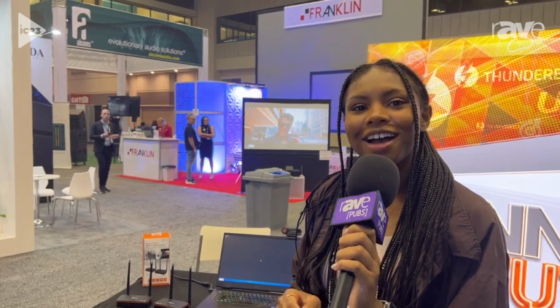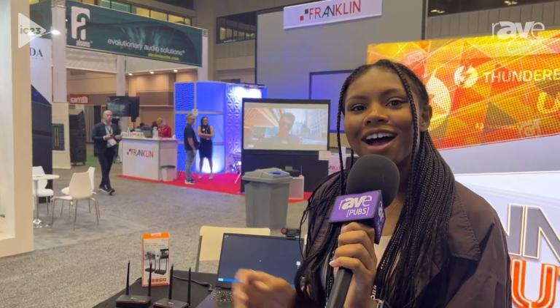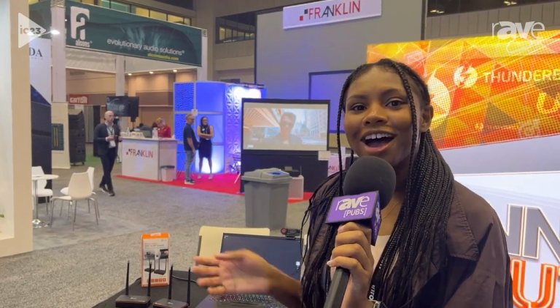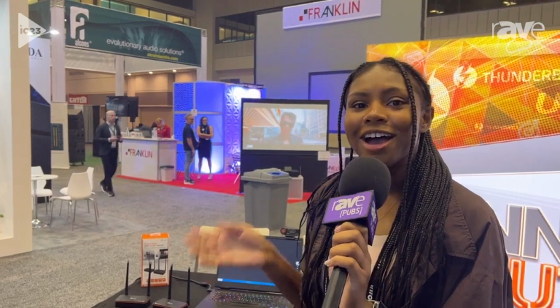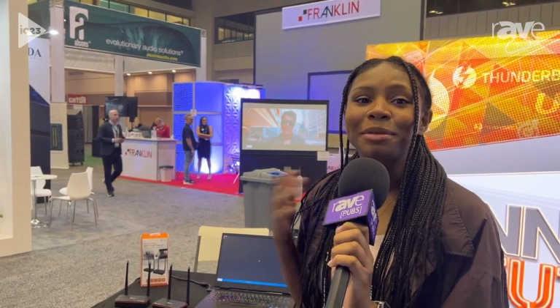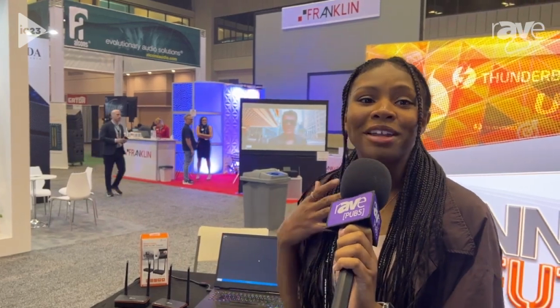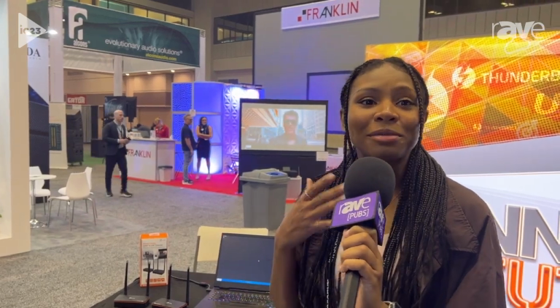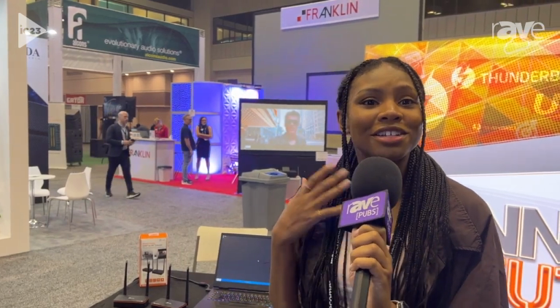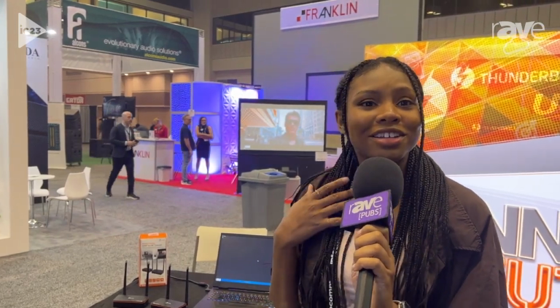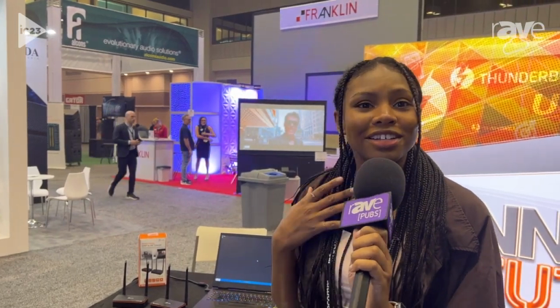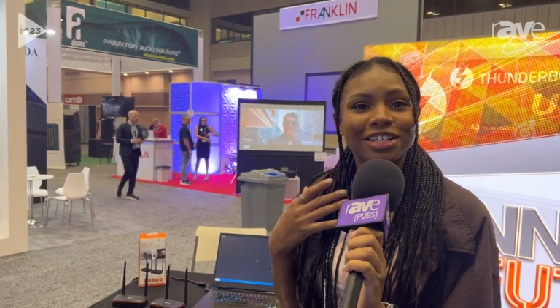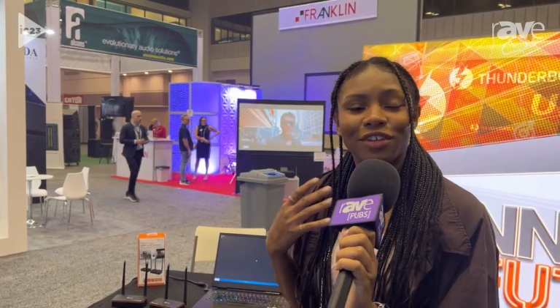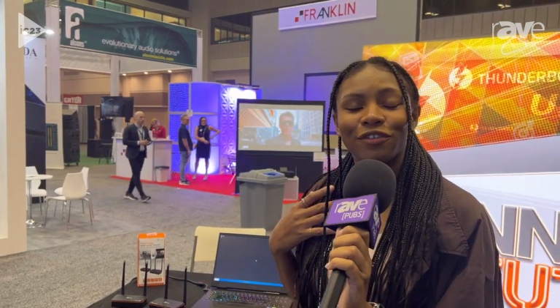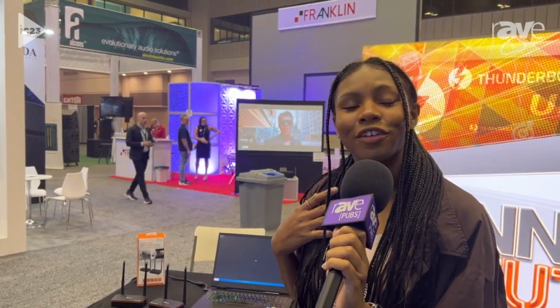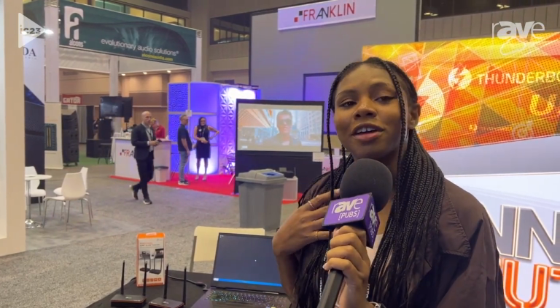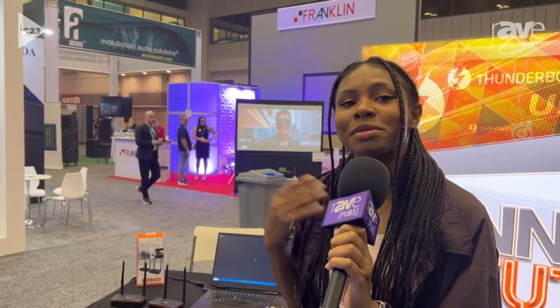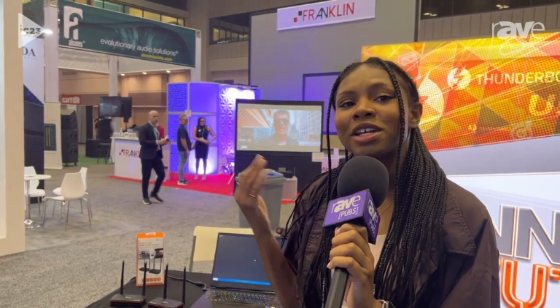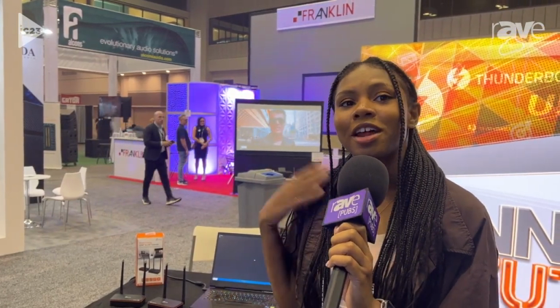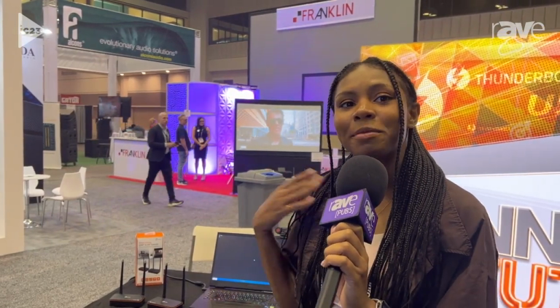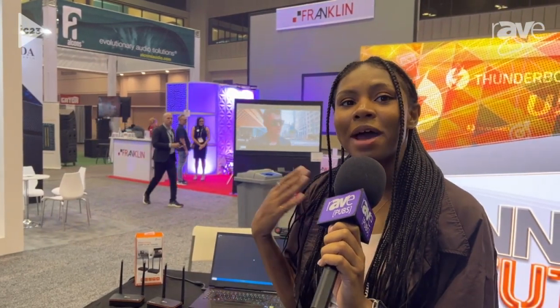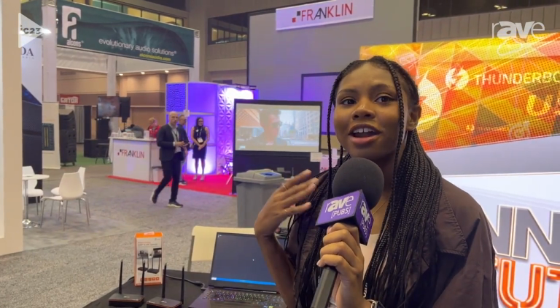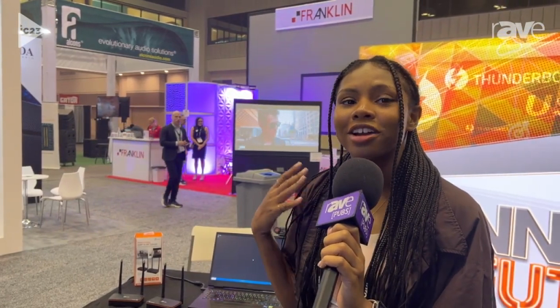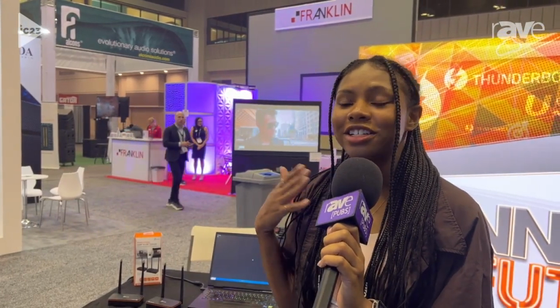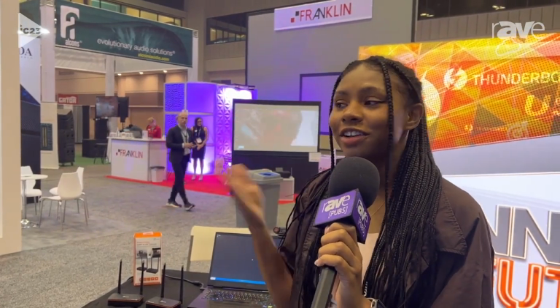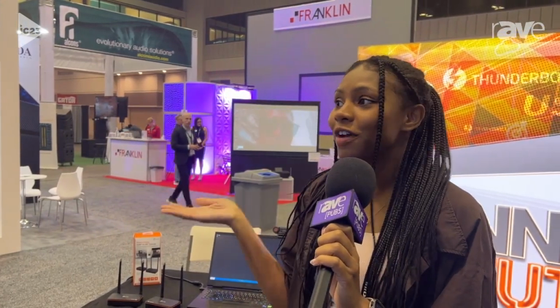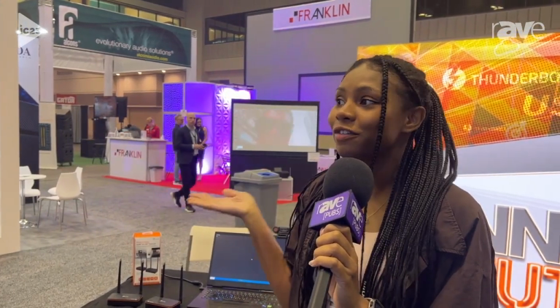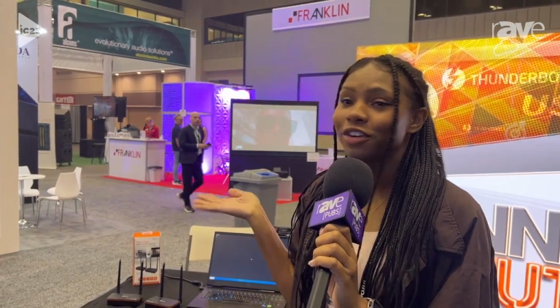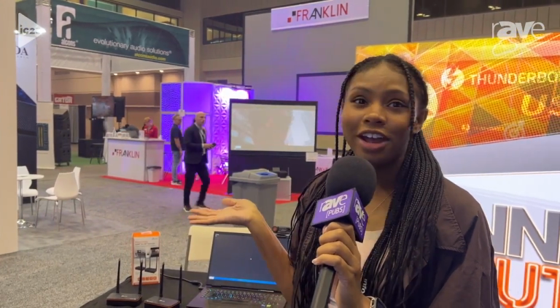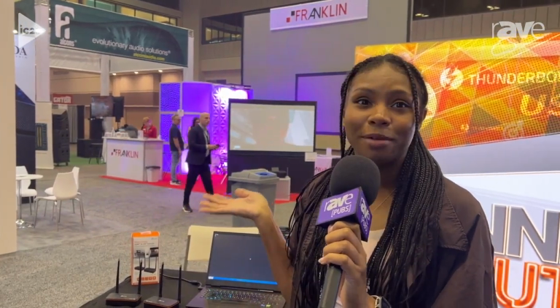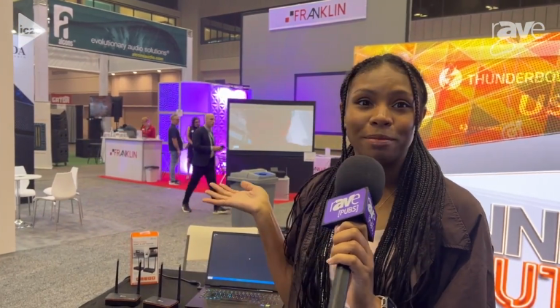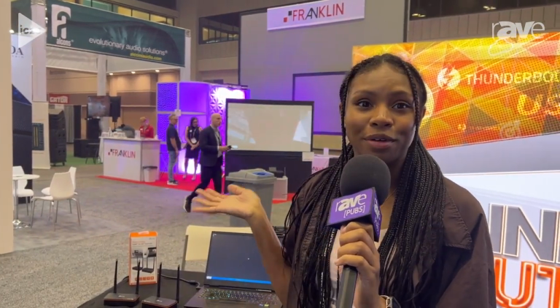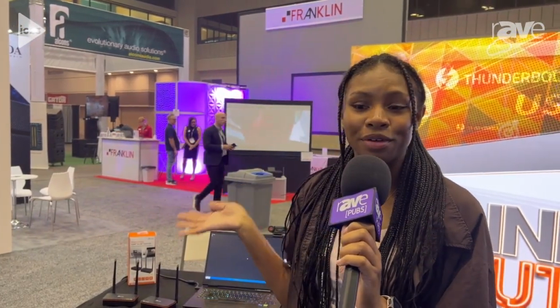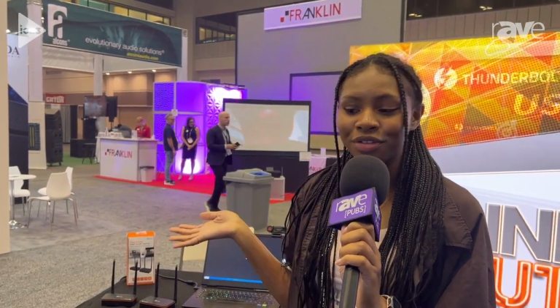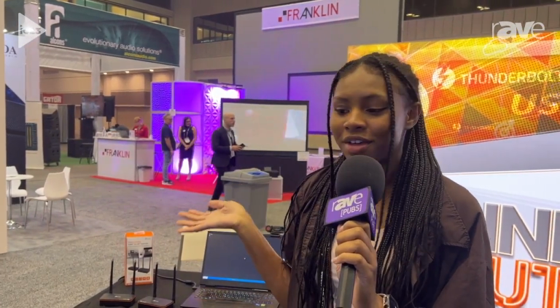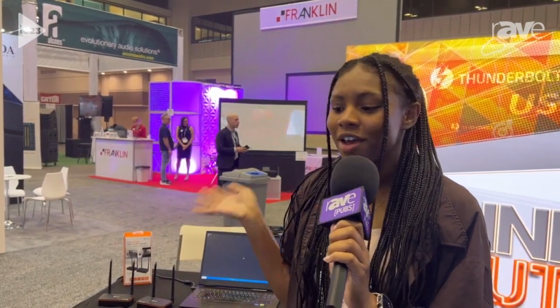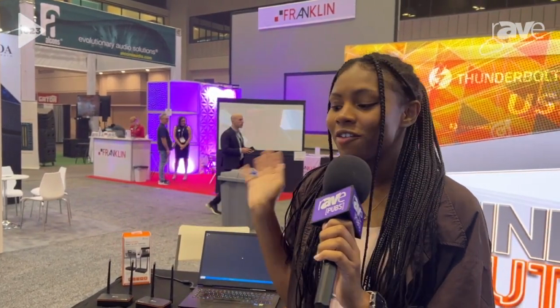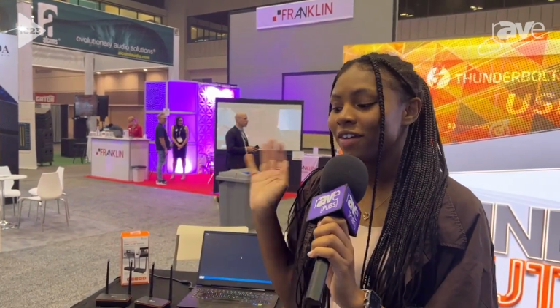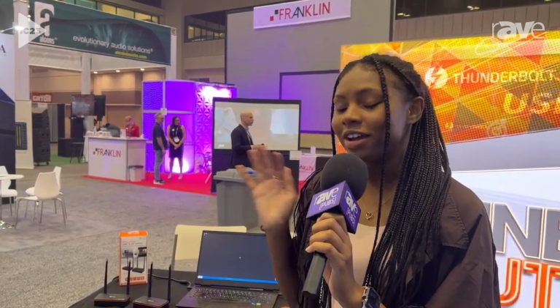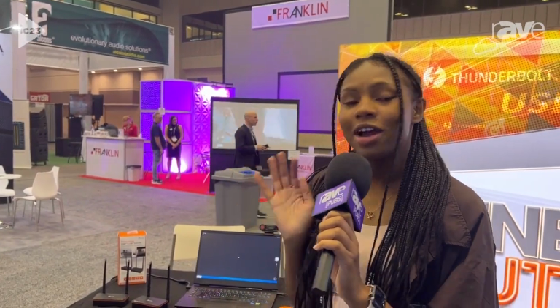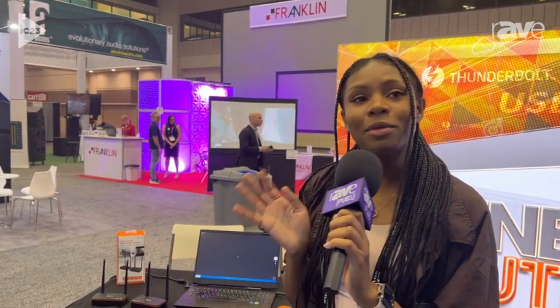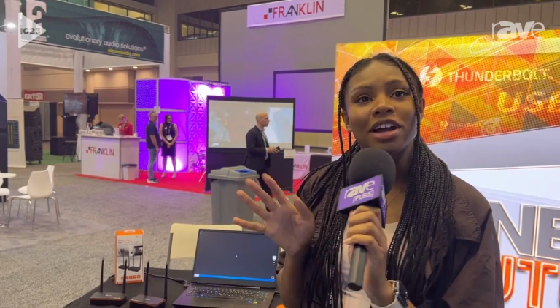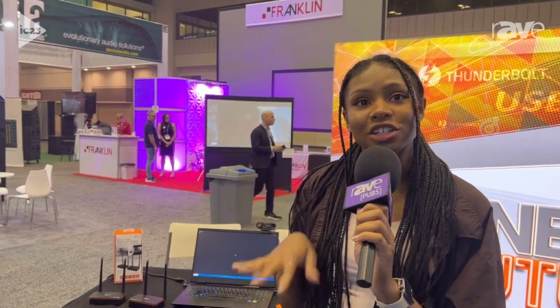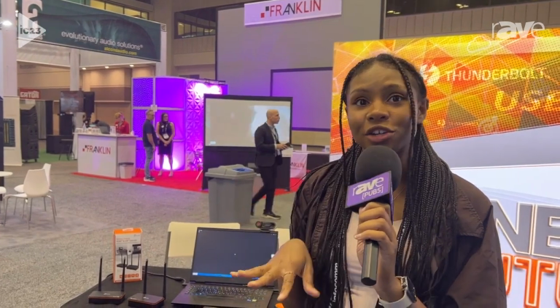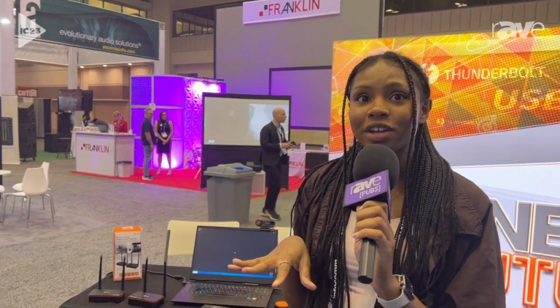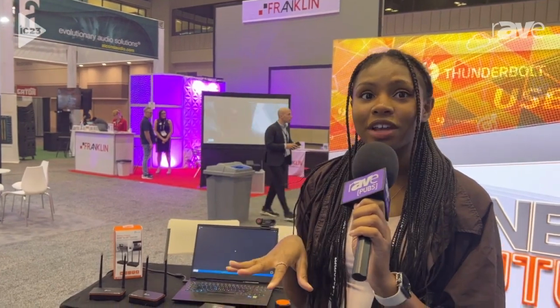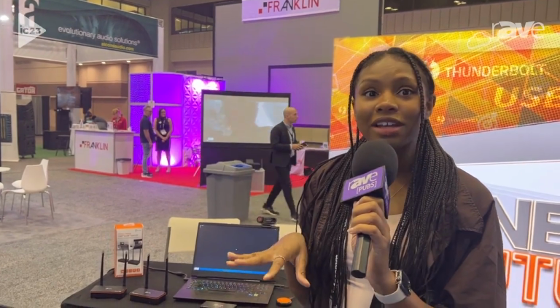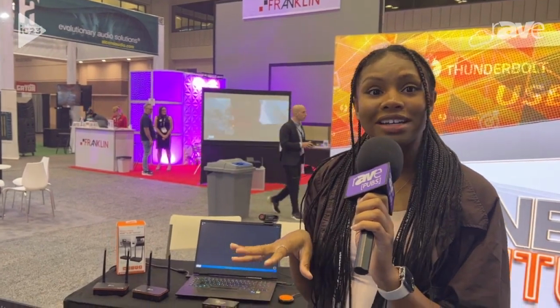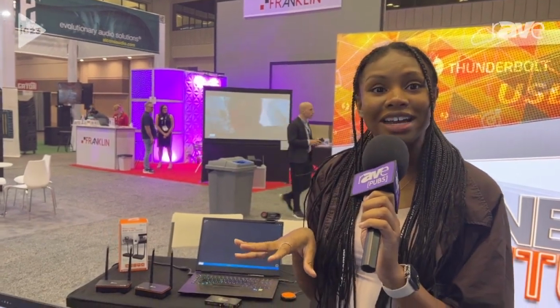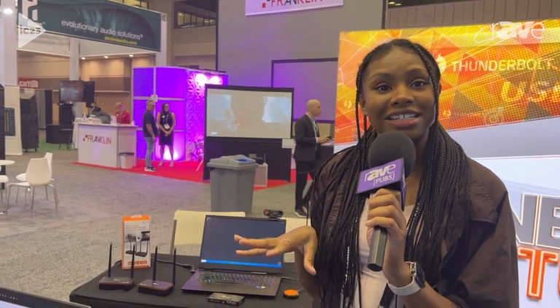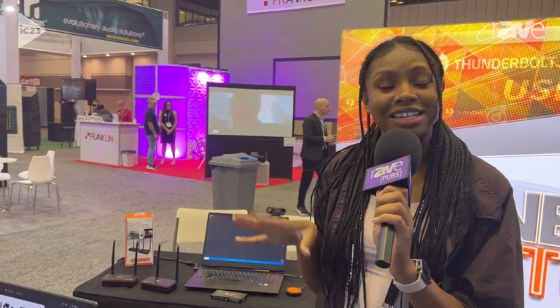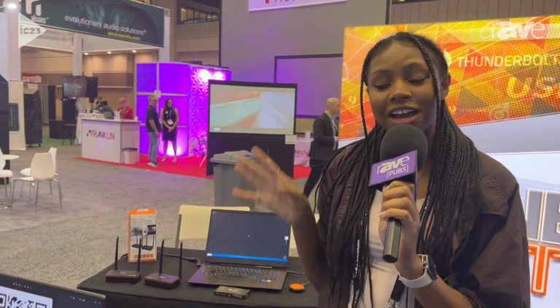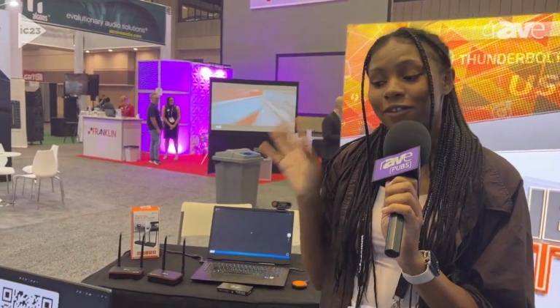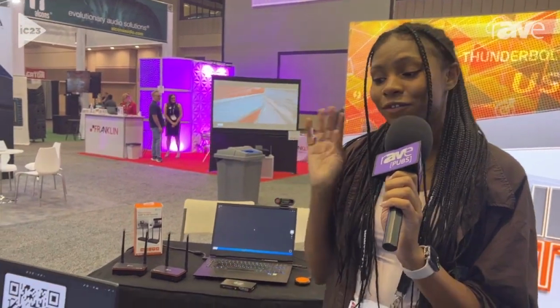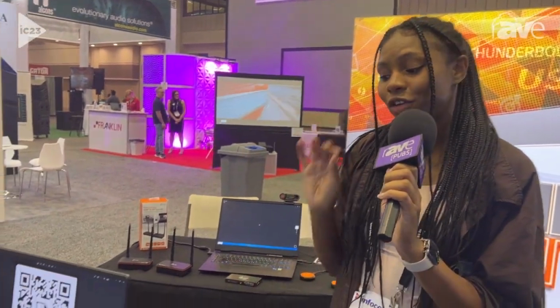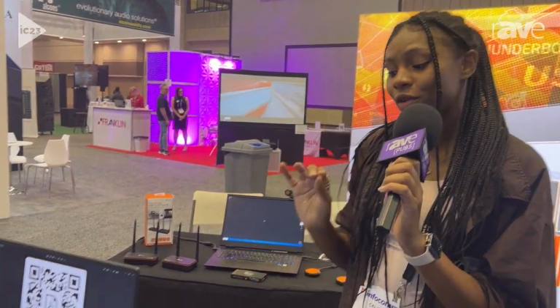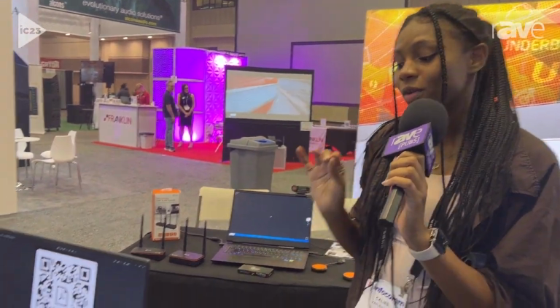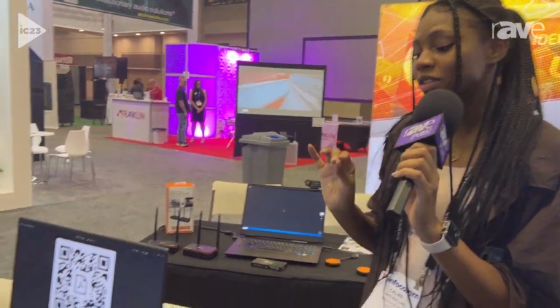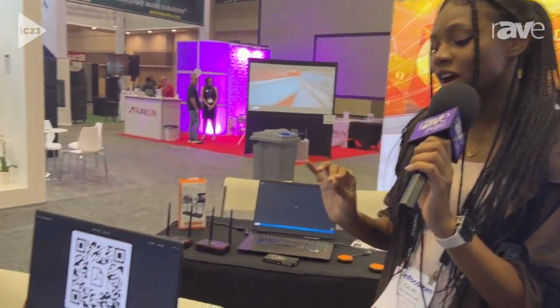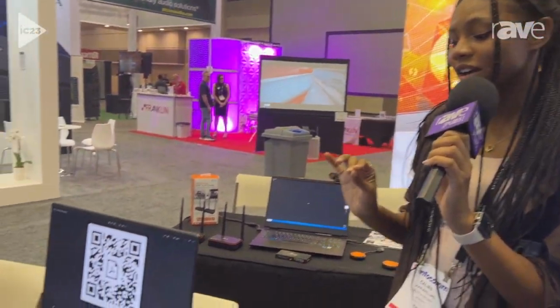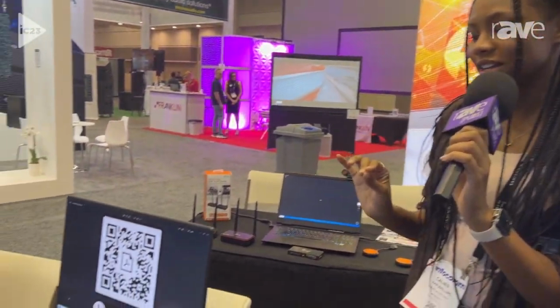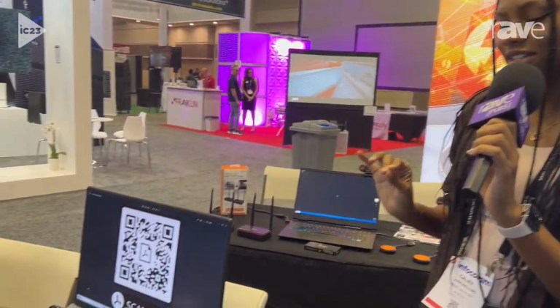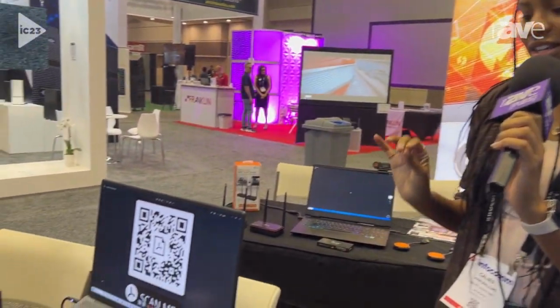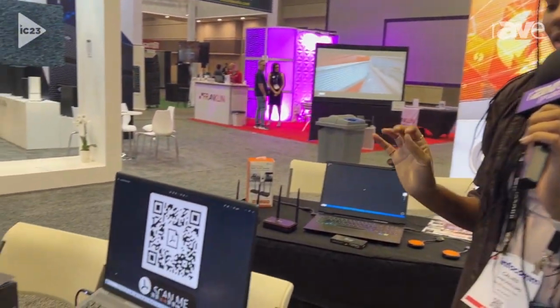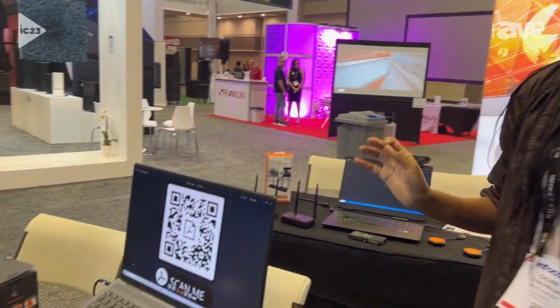Hi, my name is Khalees Van Phillips and I'm at our j5create booth. Right now we are showcasing a few docking stations.